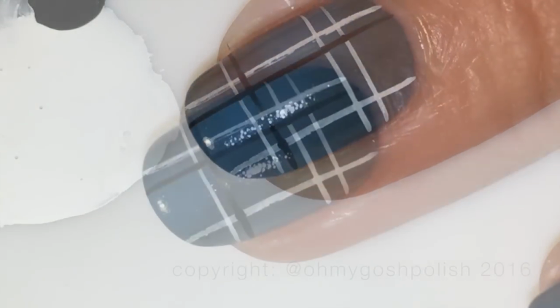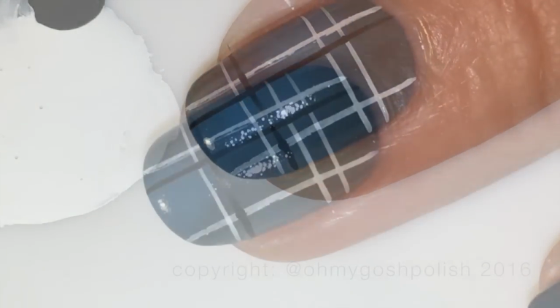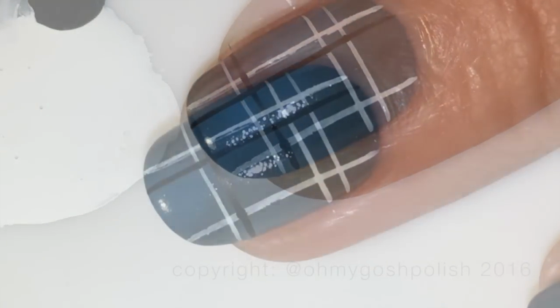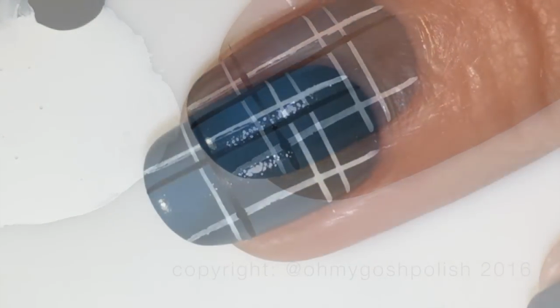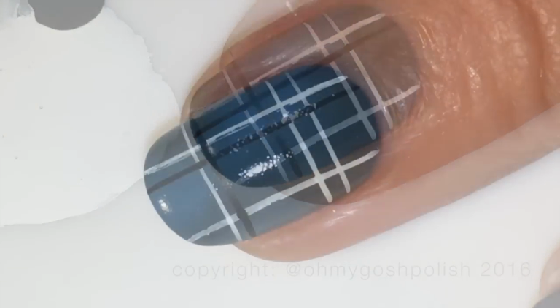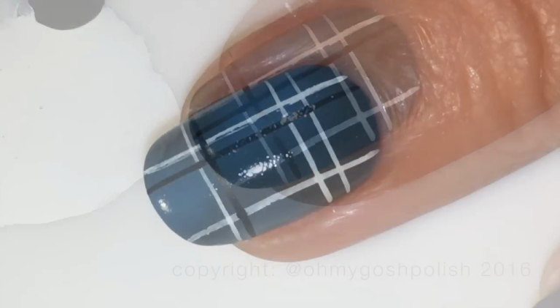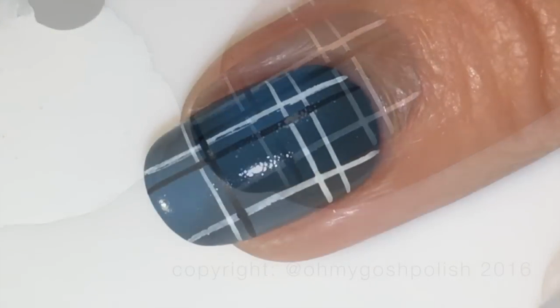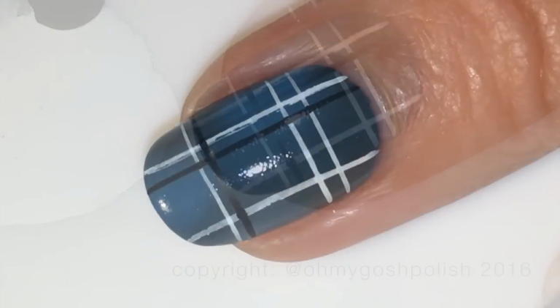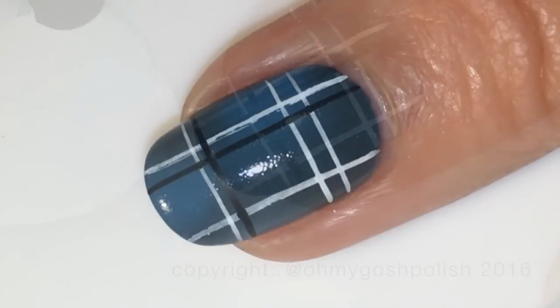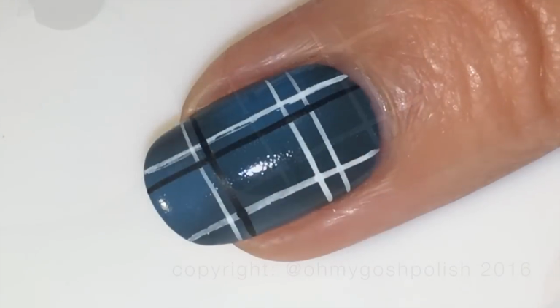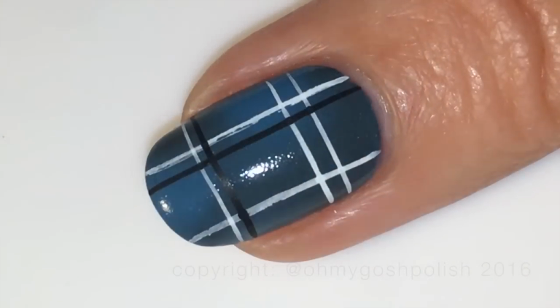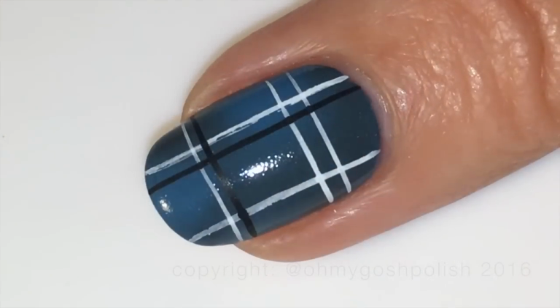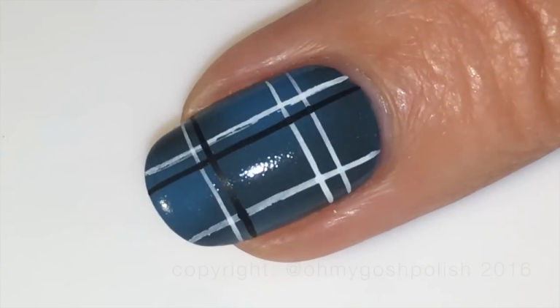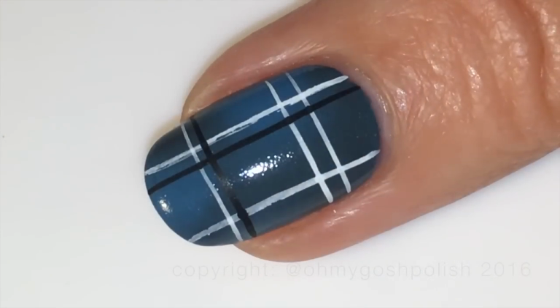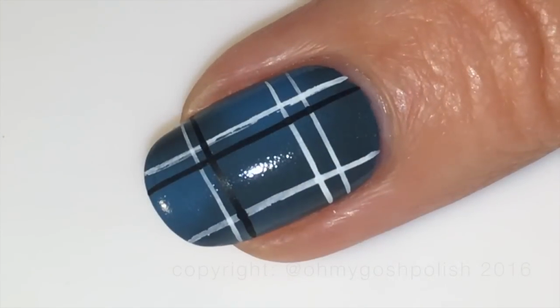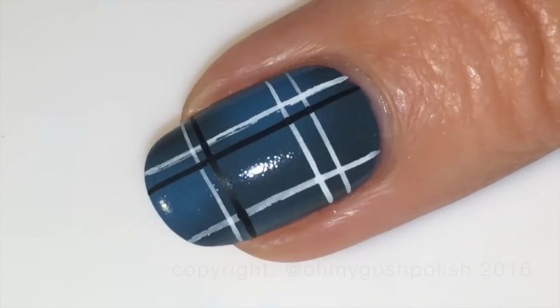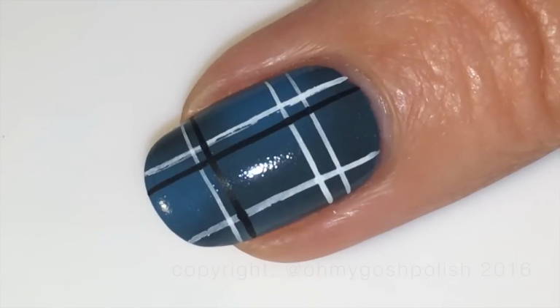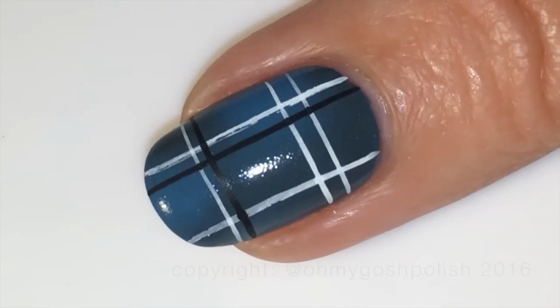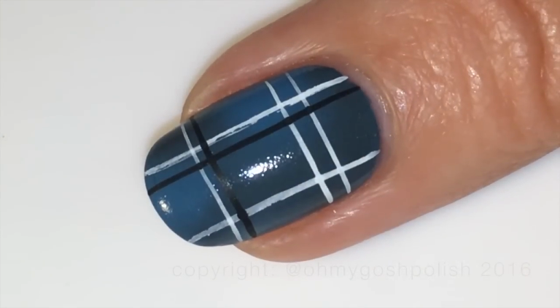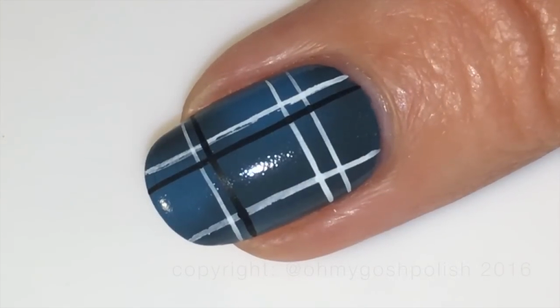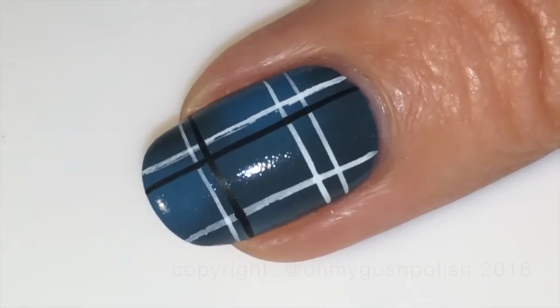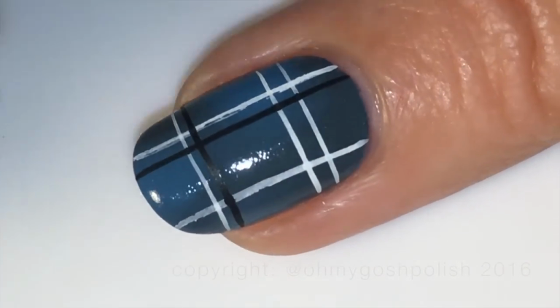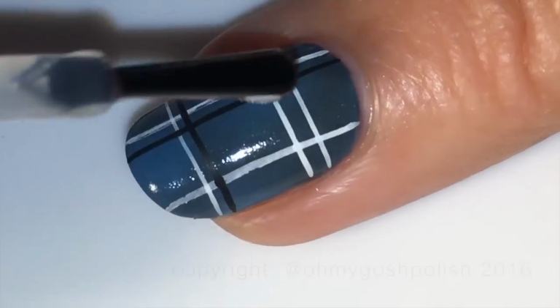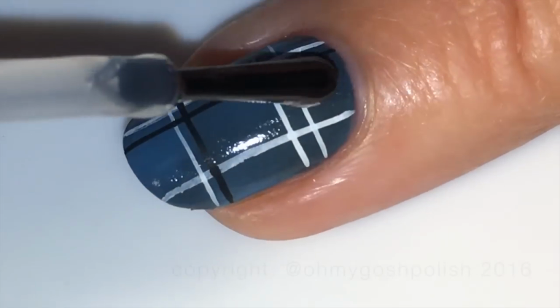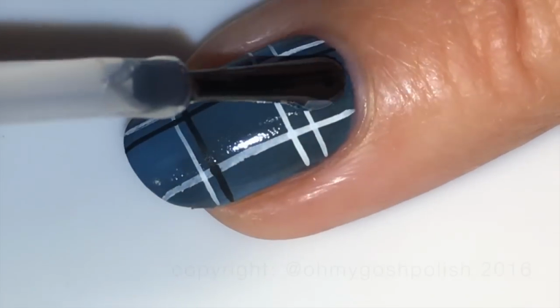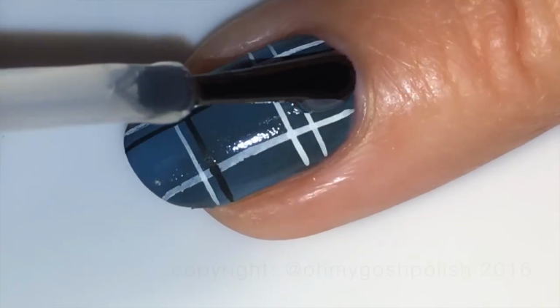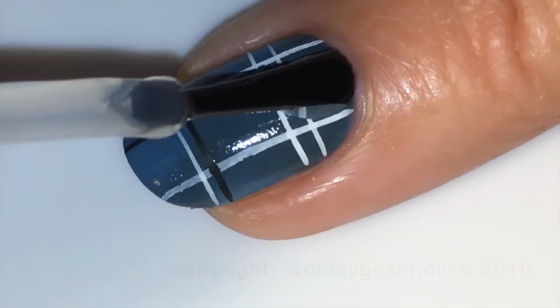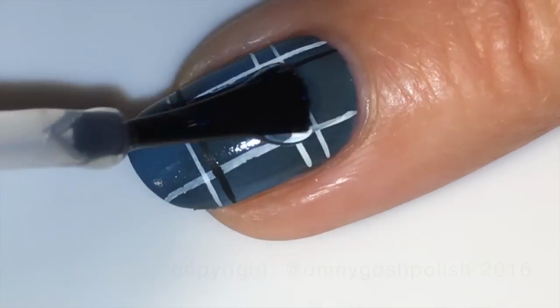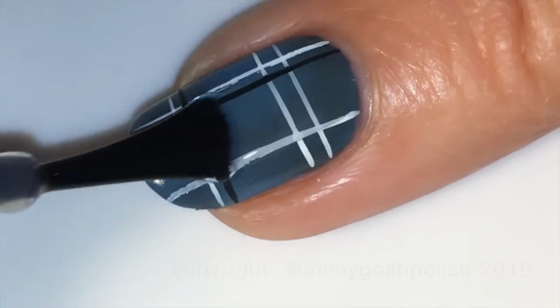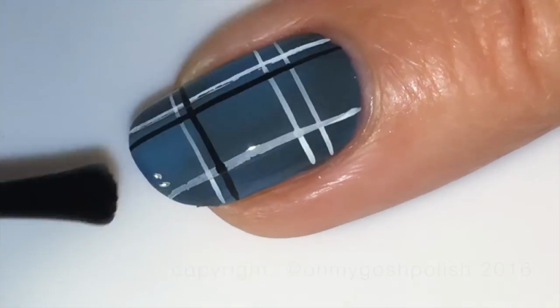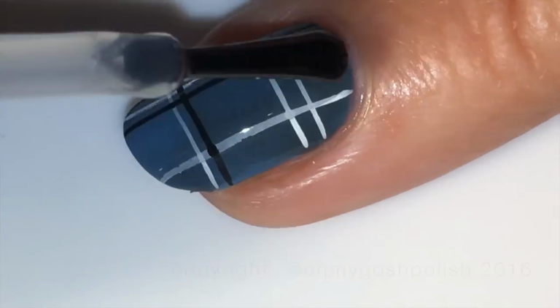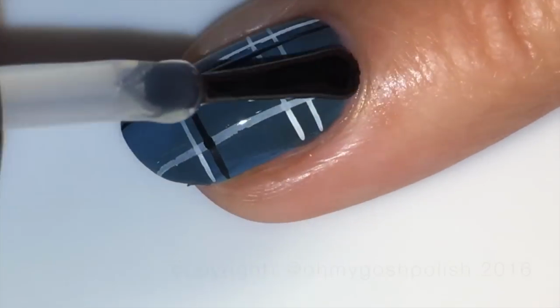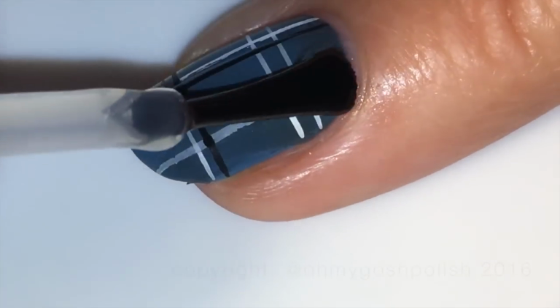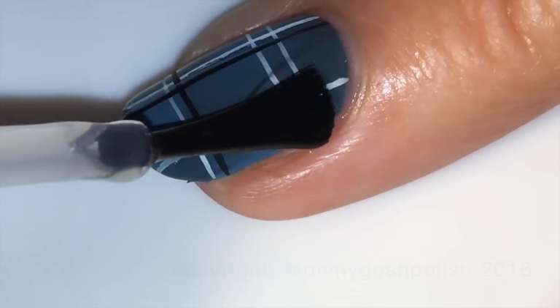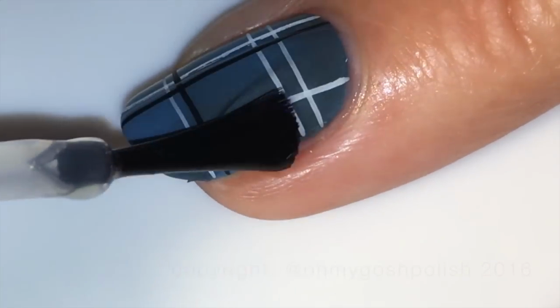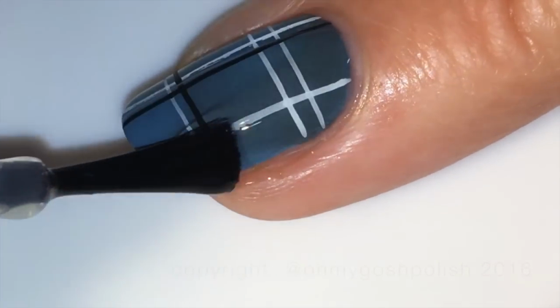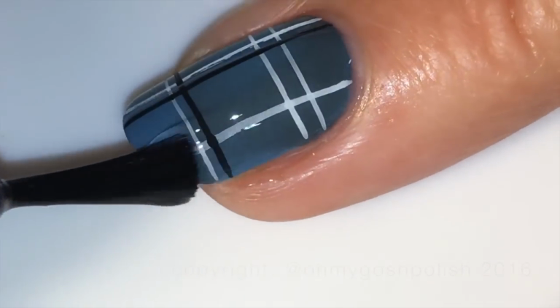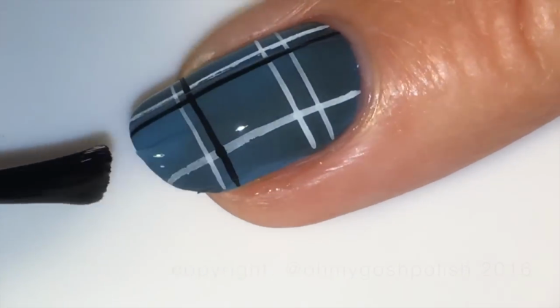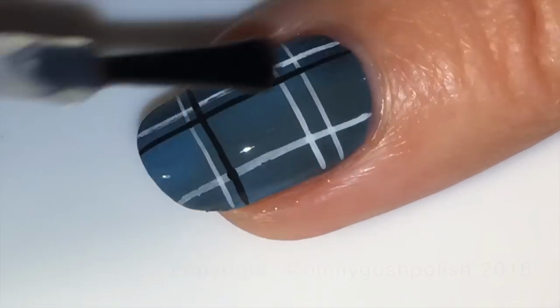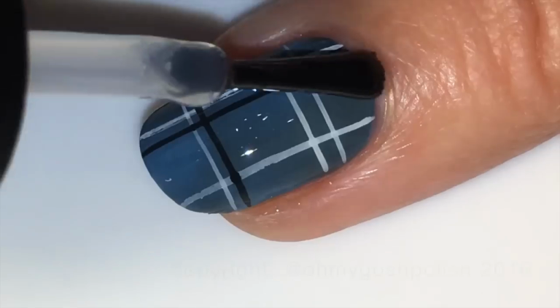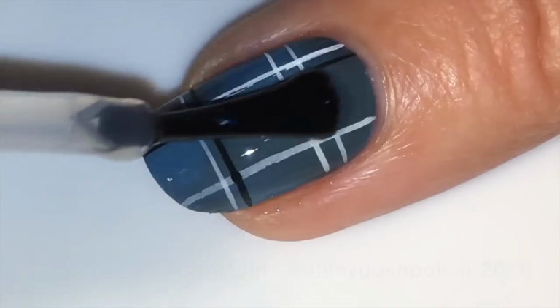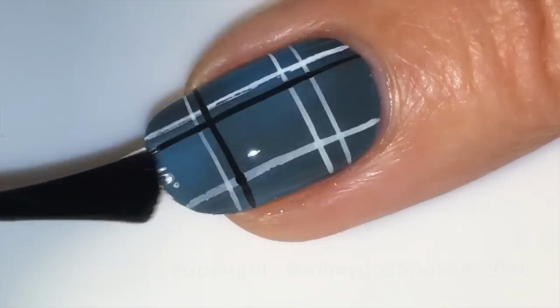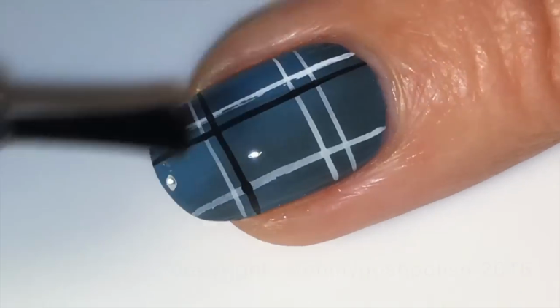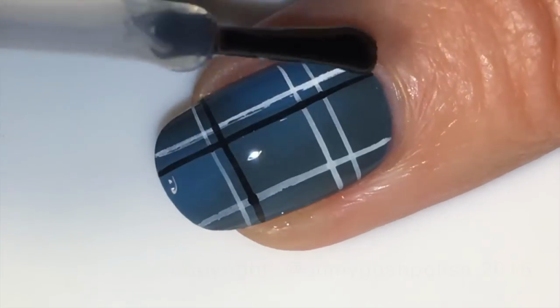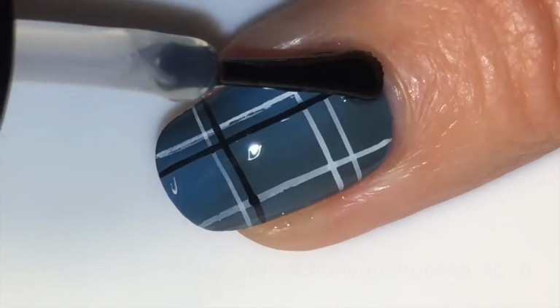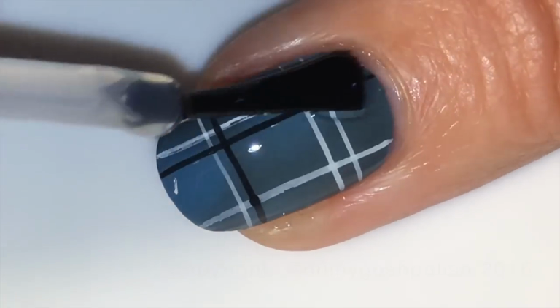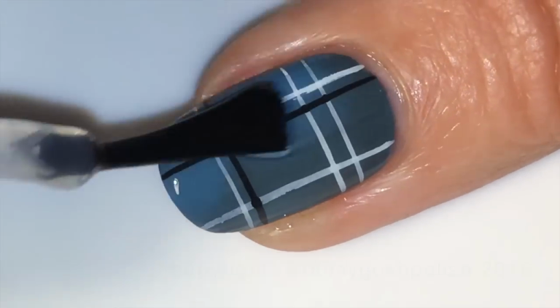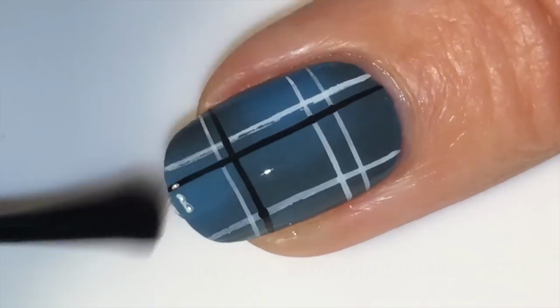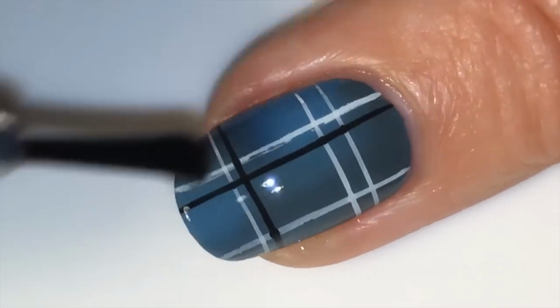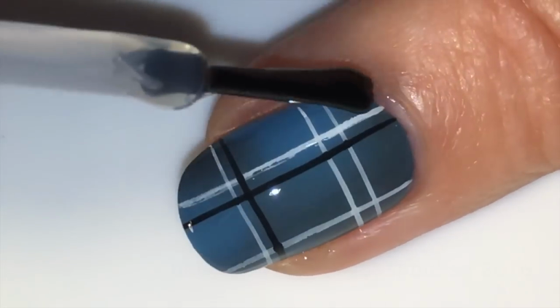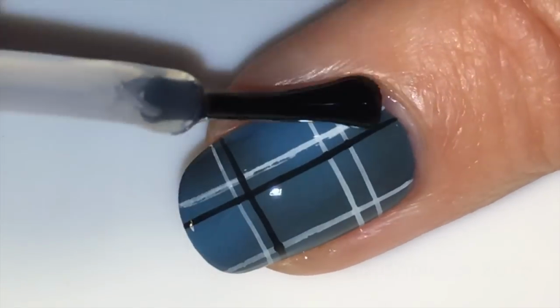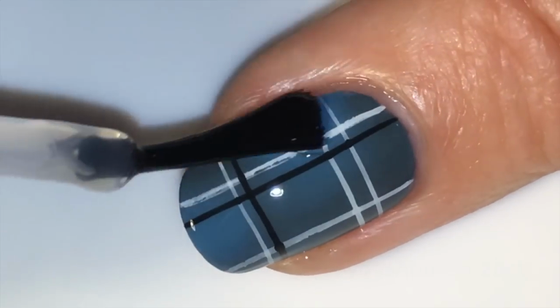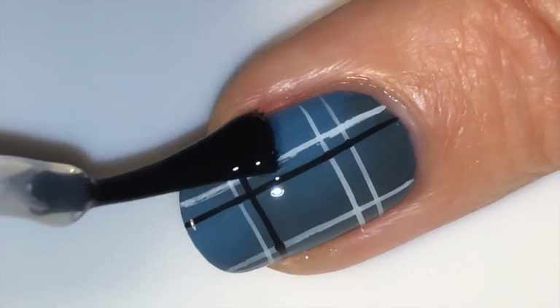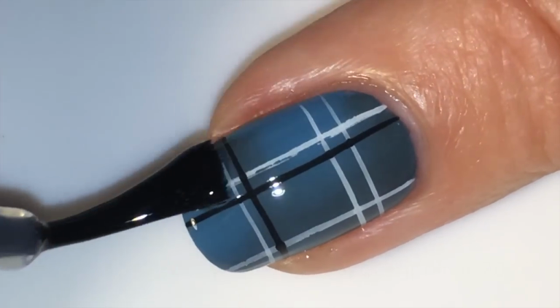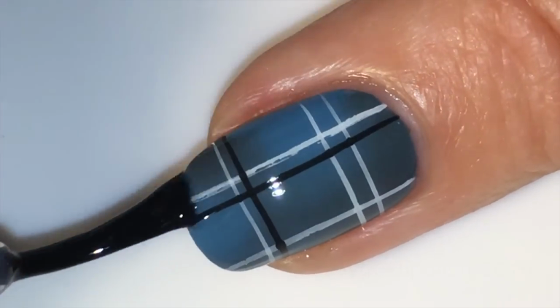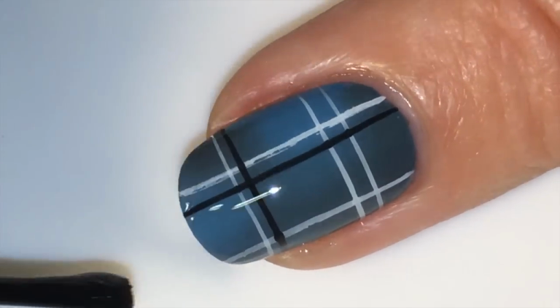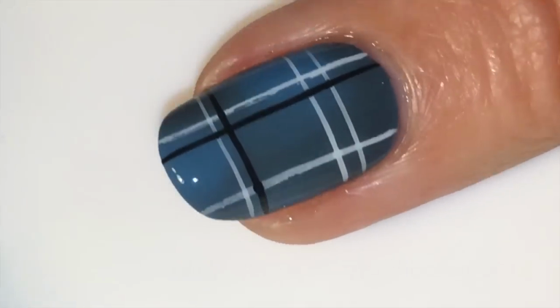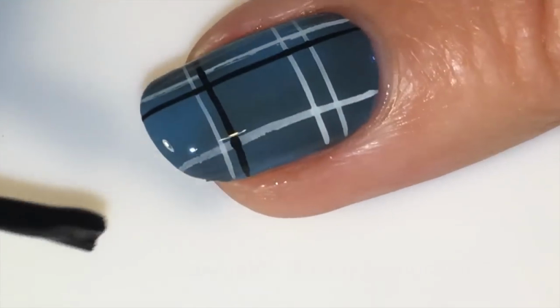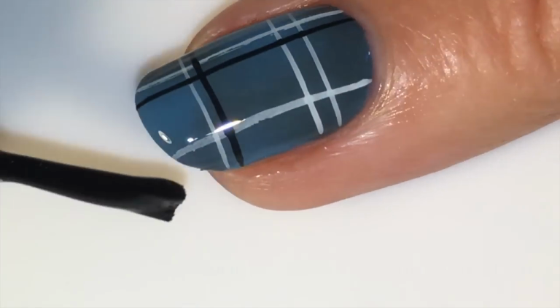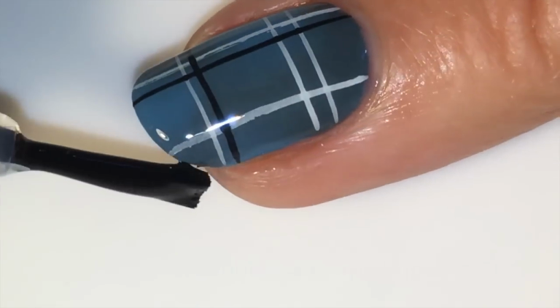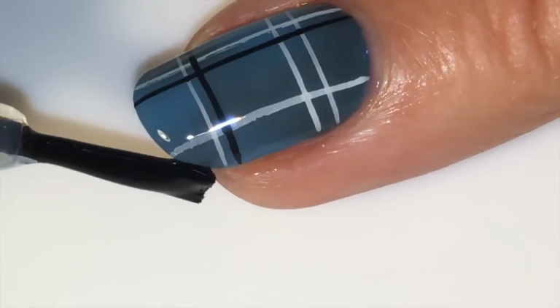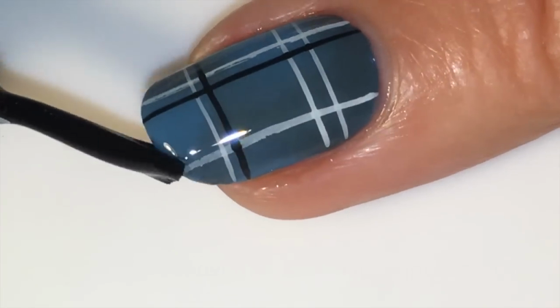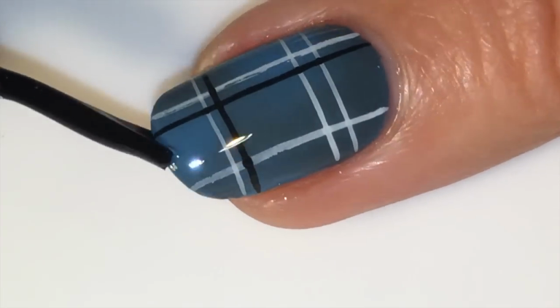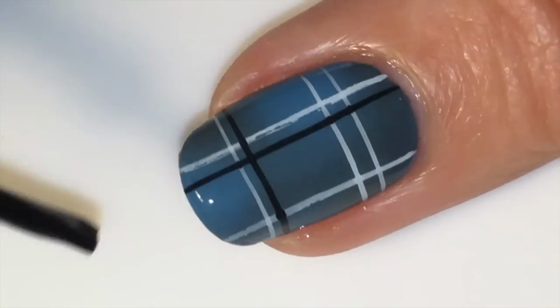Once all of that is completely dry you can go ahead and seal it all in with a good quality top coat. Of course I'm using Seche Vite as per usual.